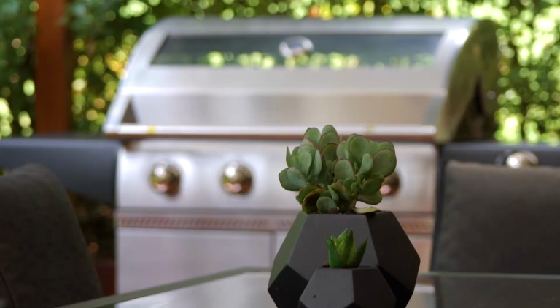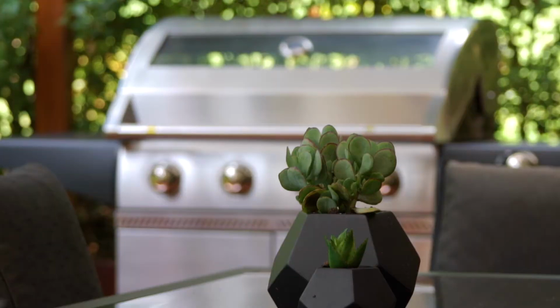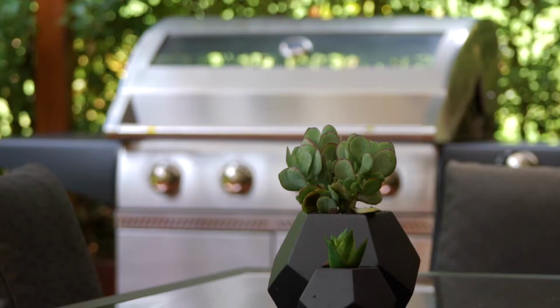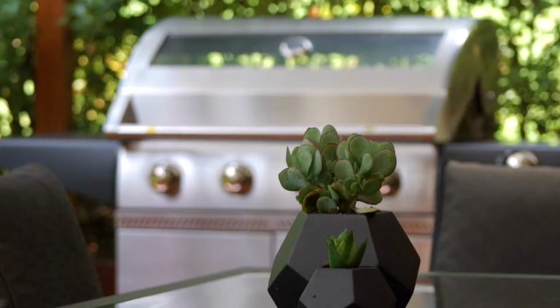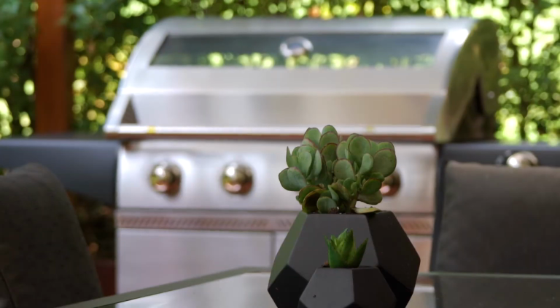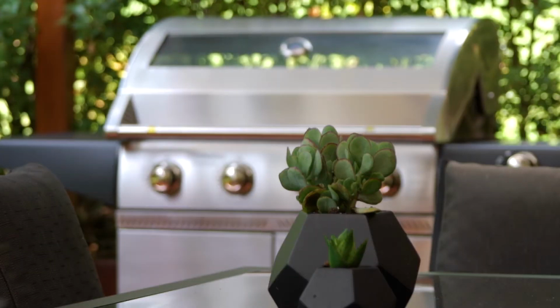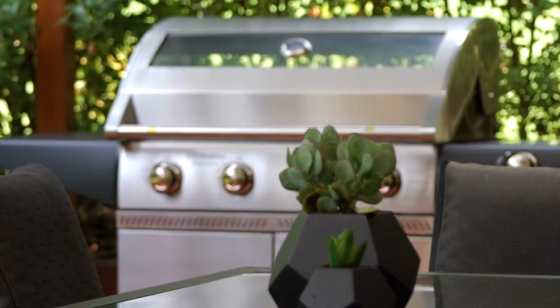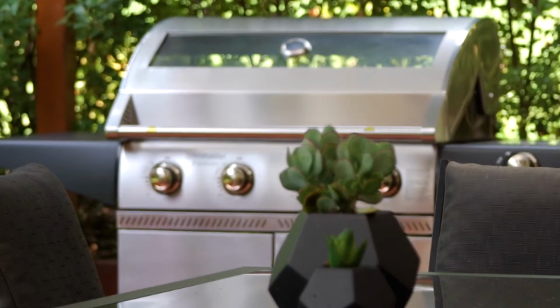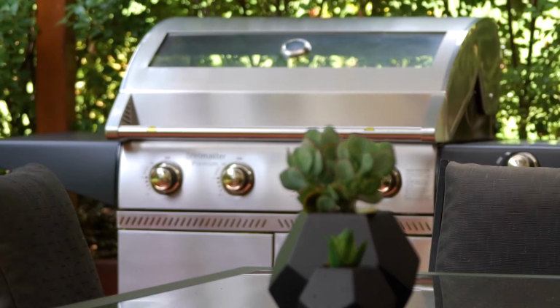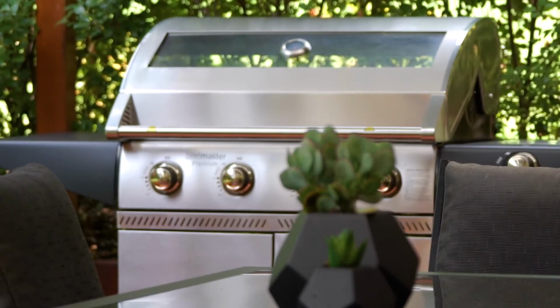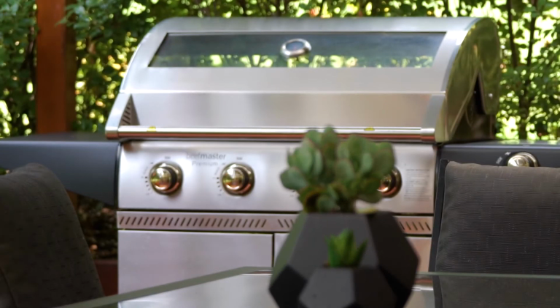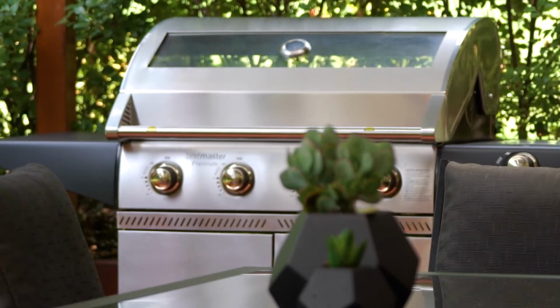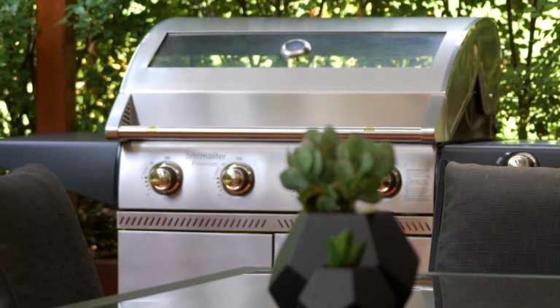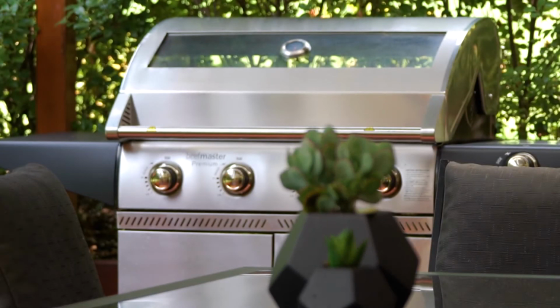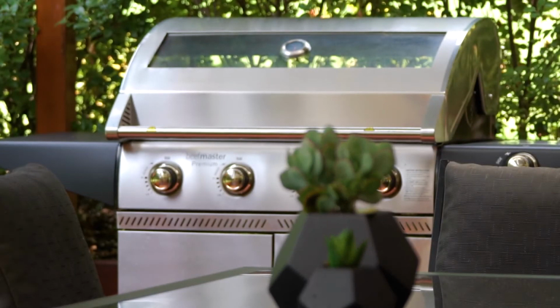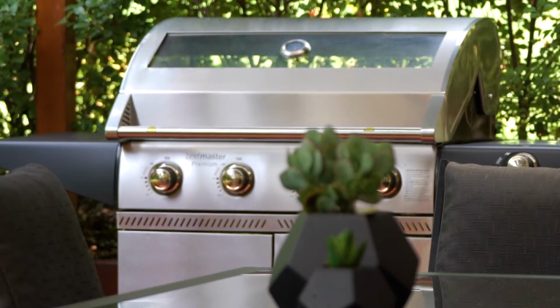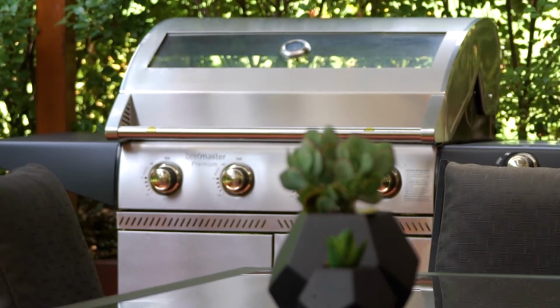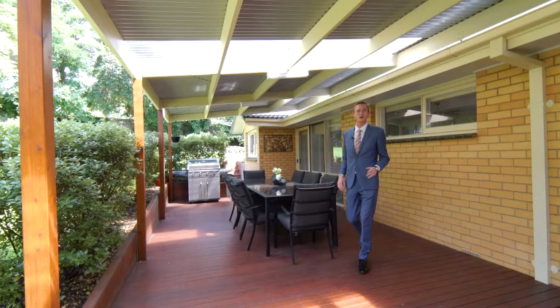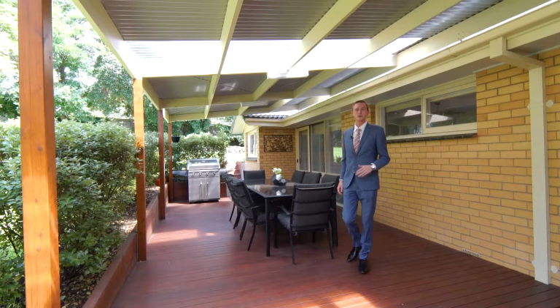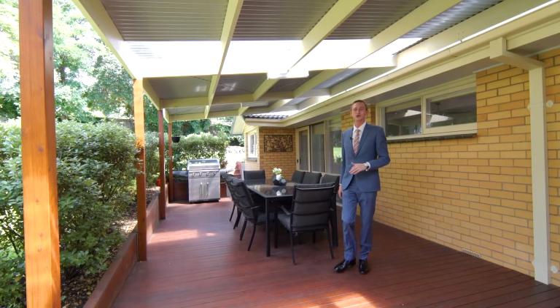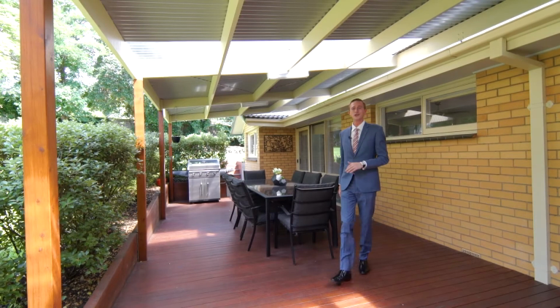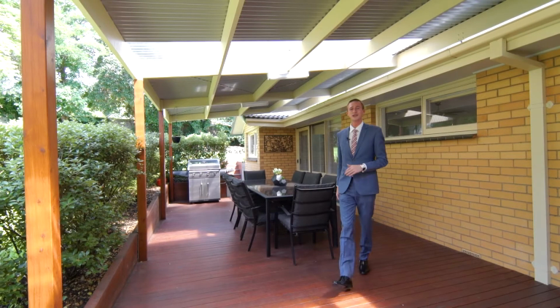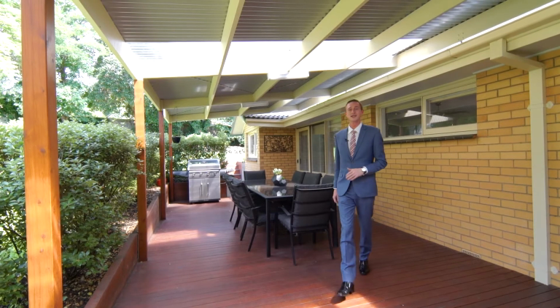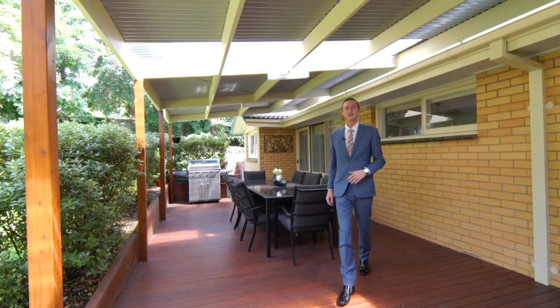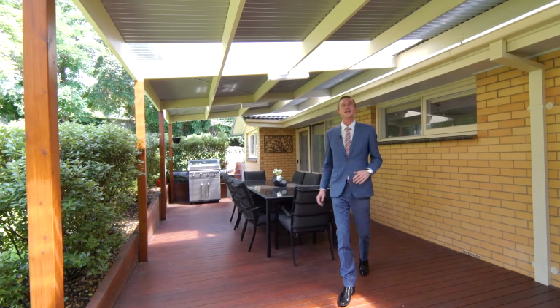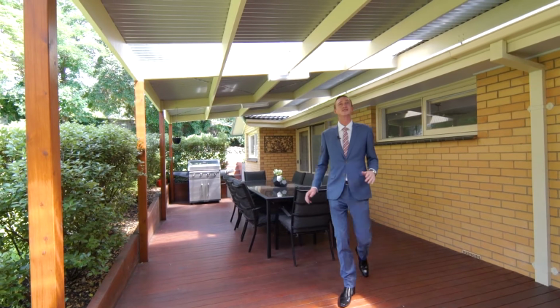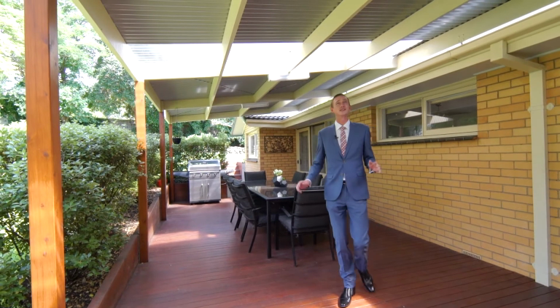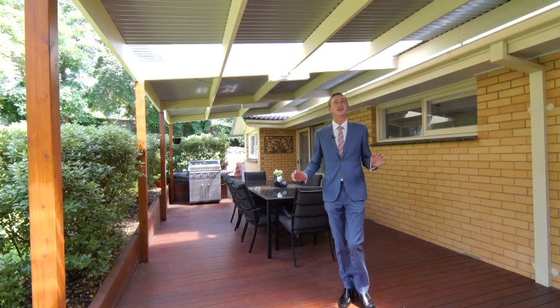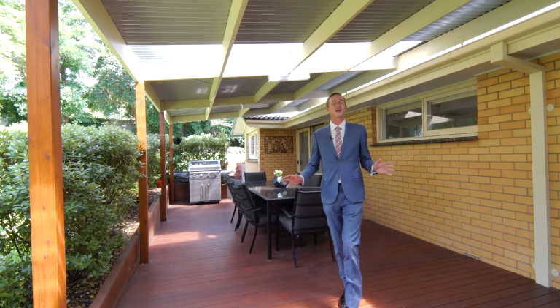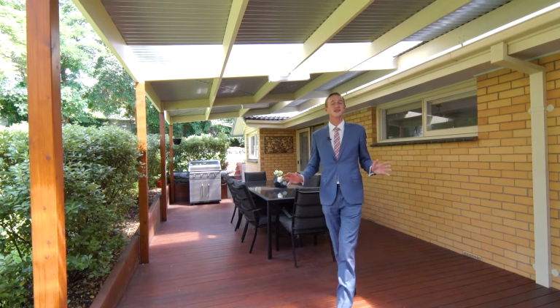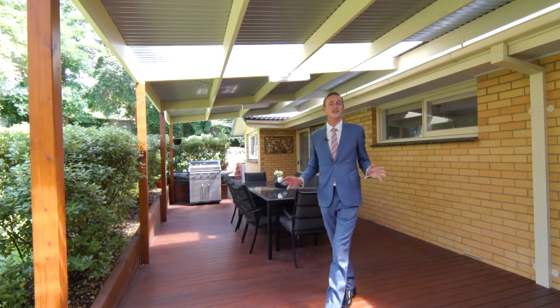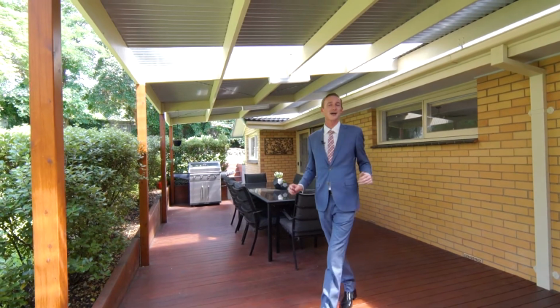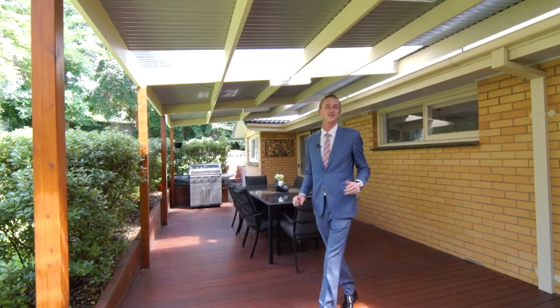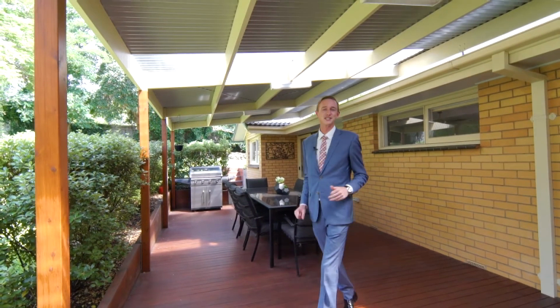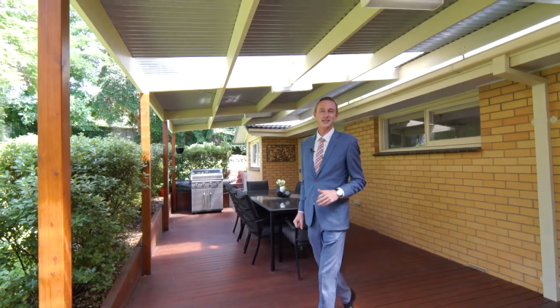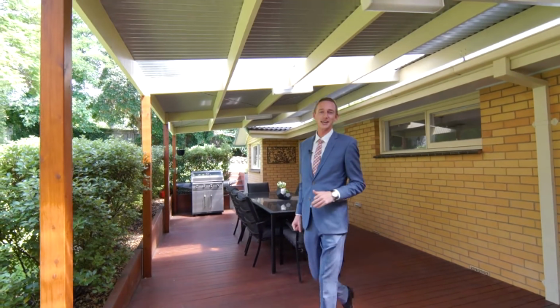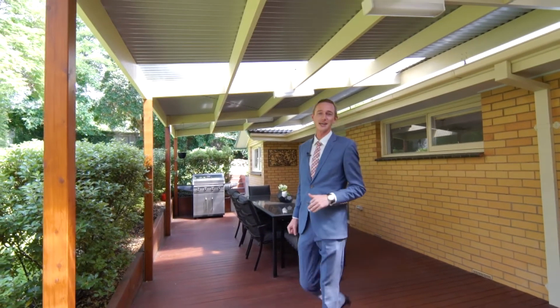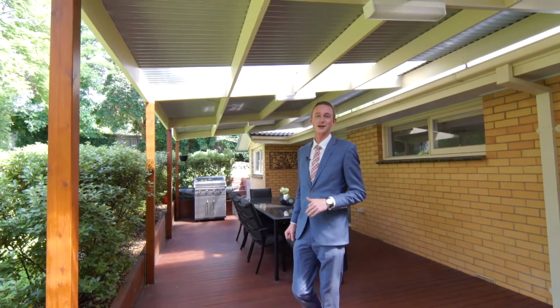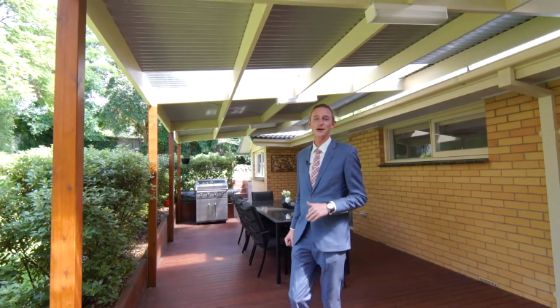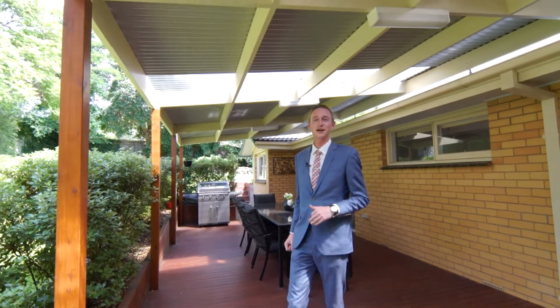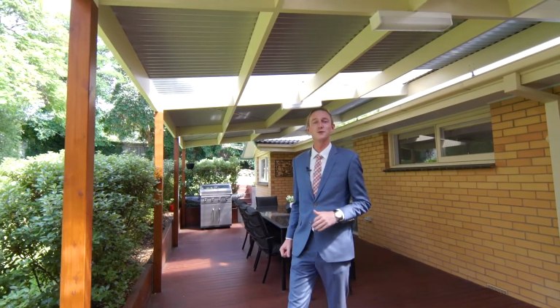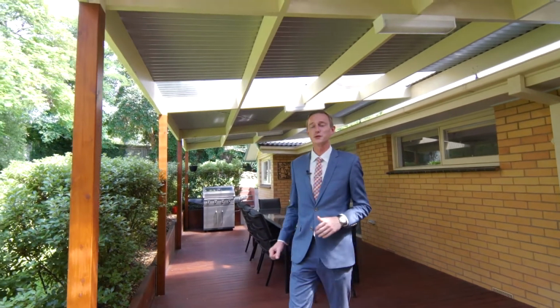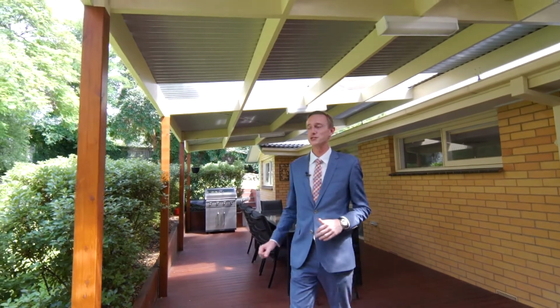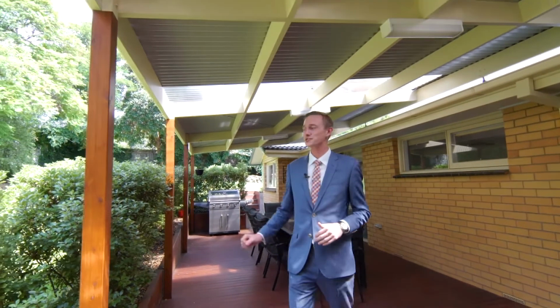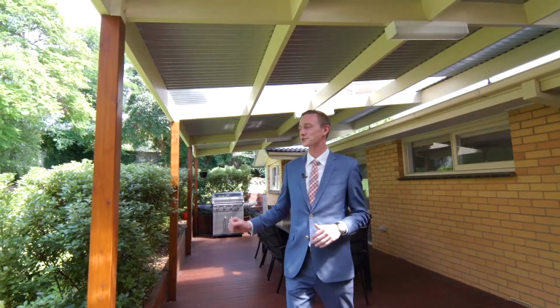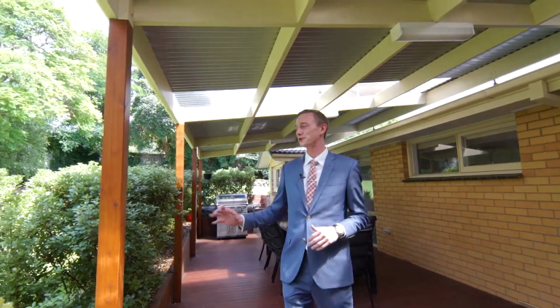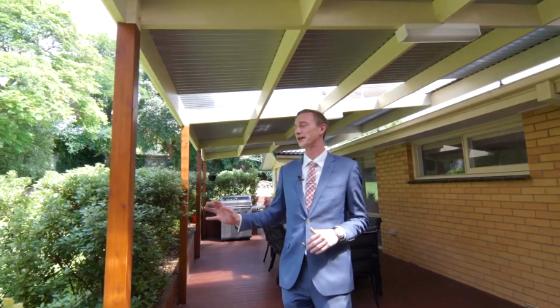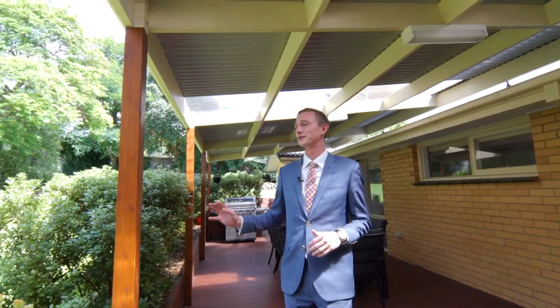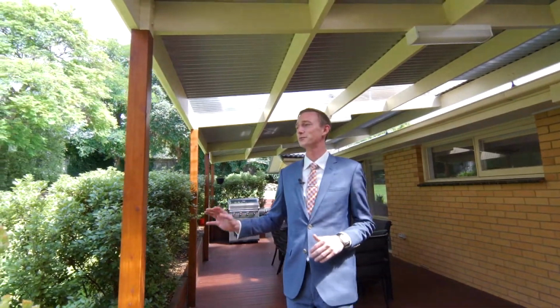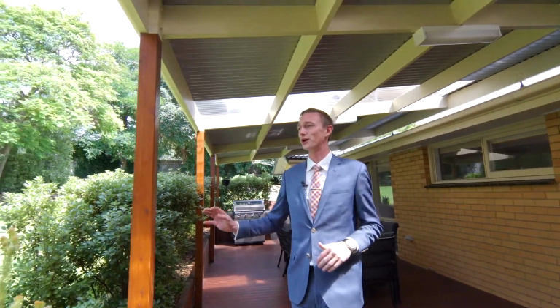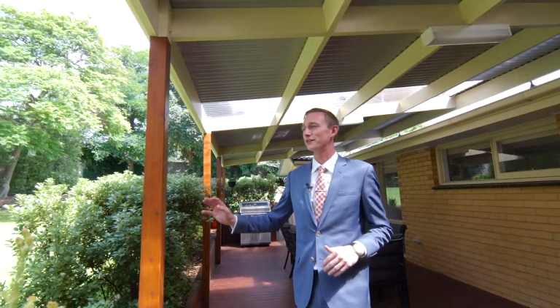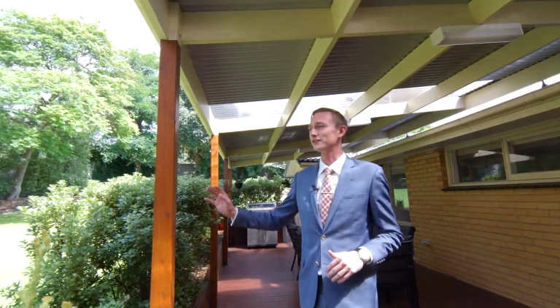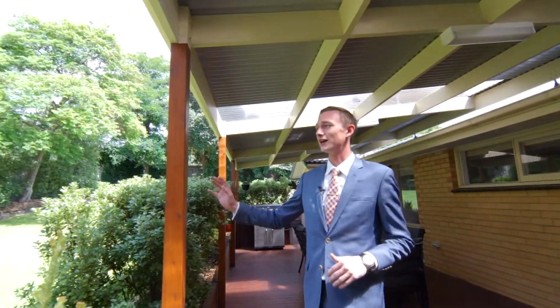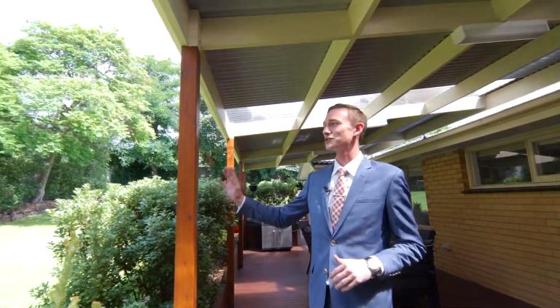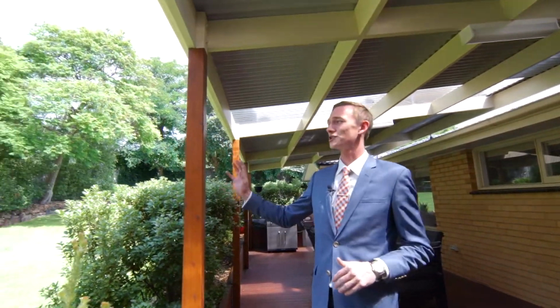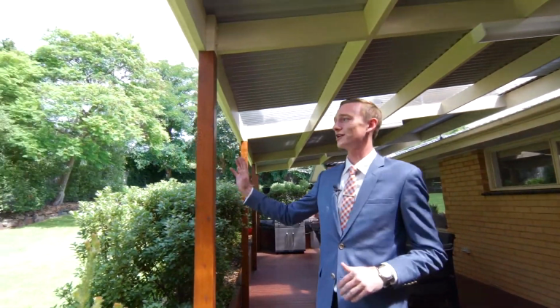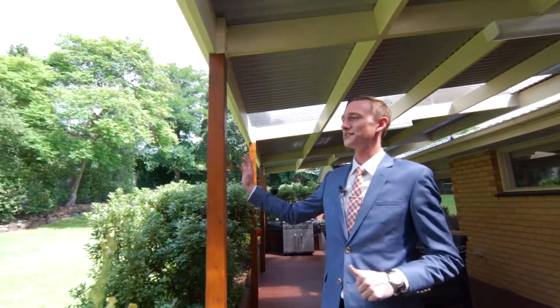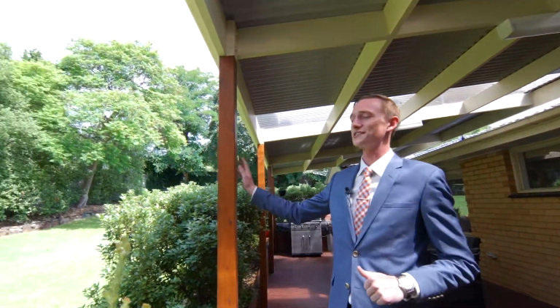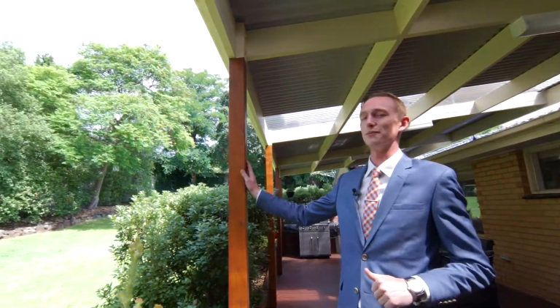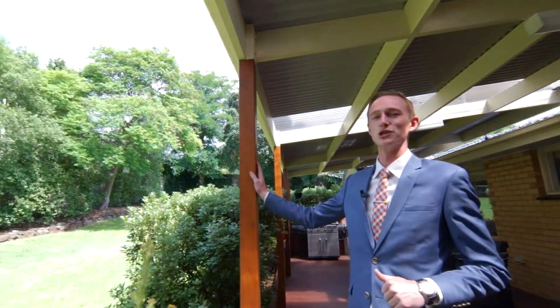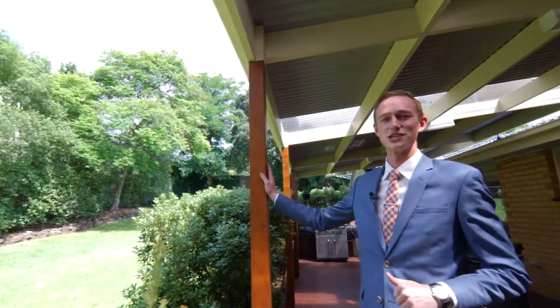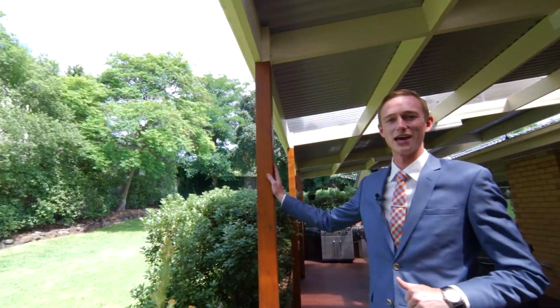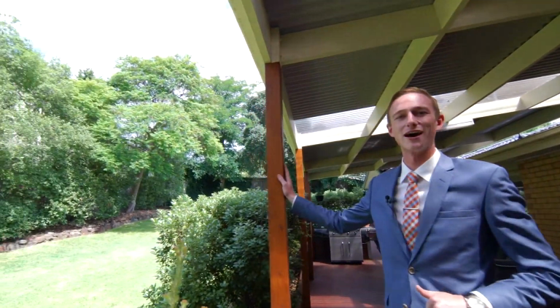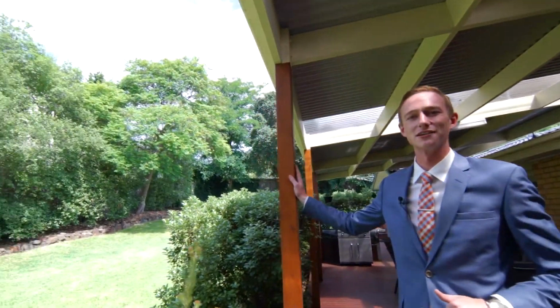A recent update to this 60s brick beauty is the undercover decking area, which is surrounded by the lush, established gardens.